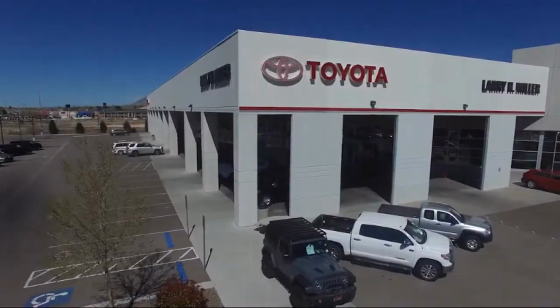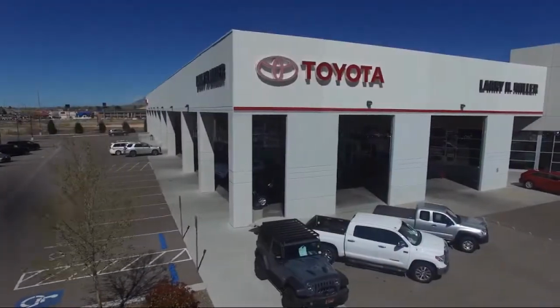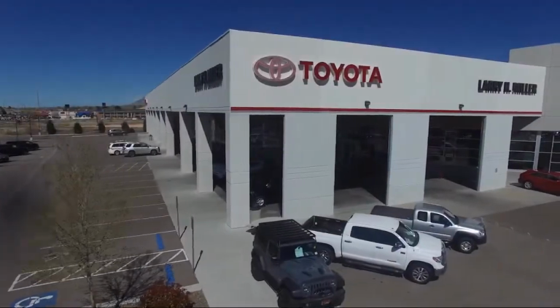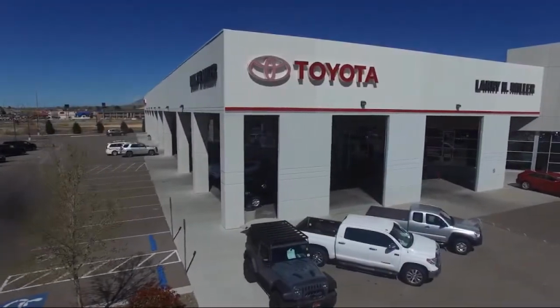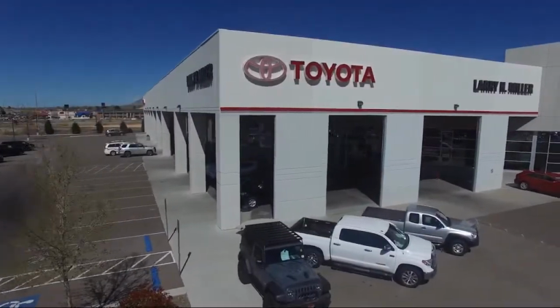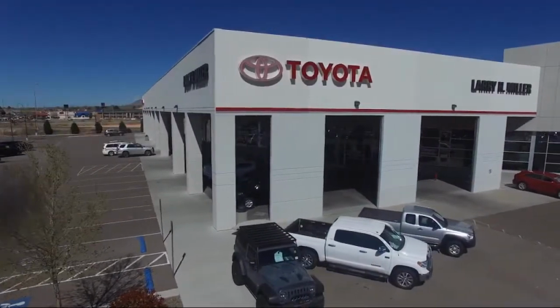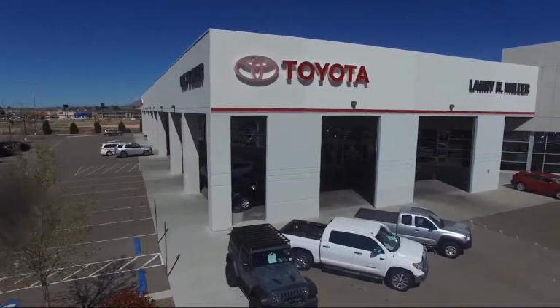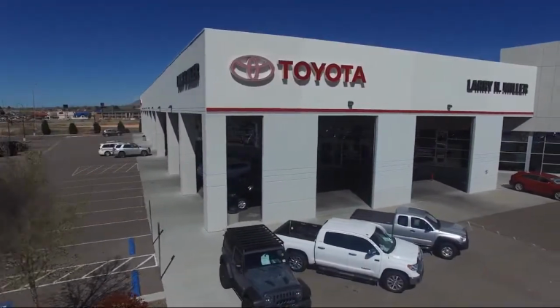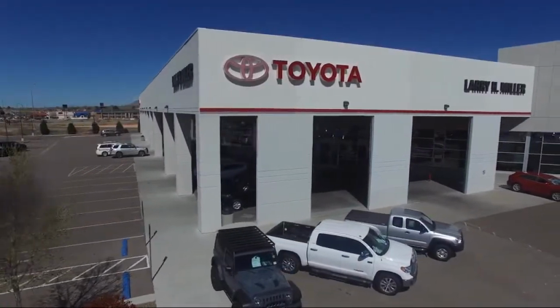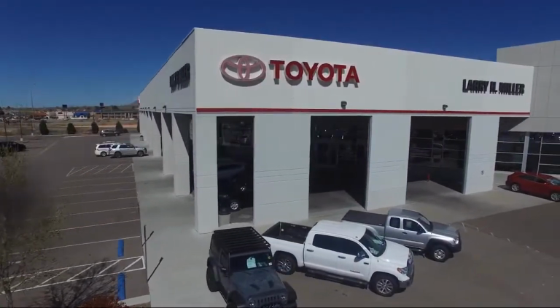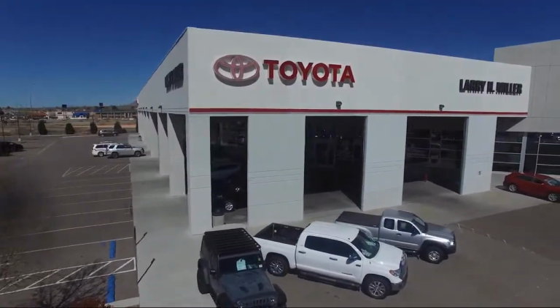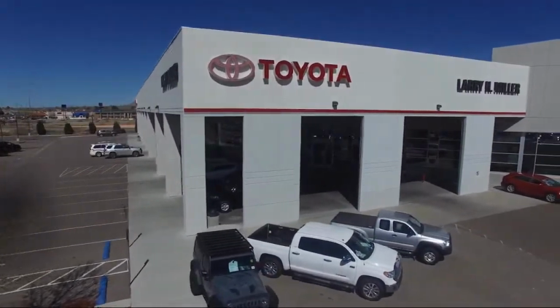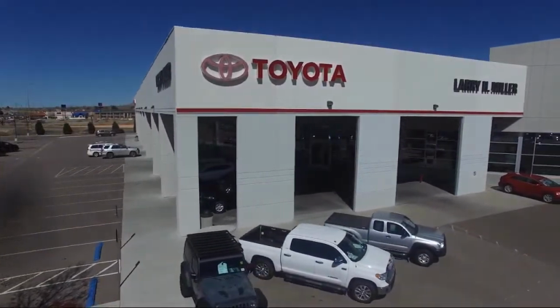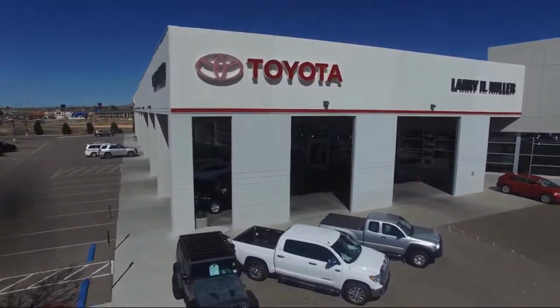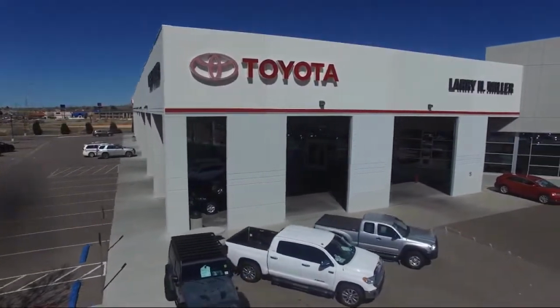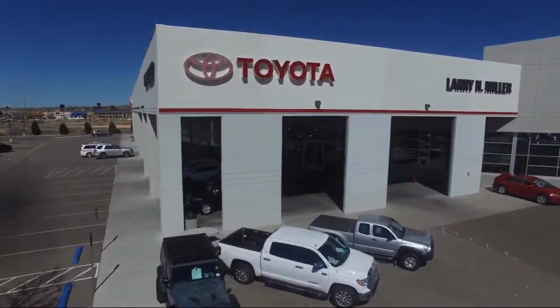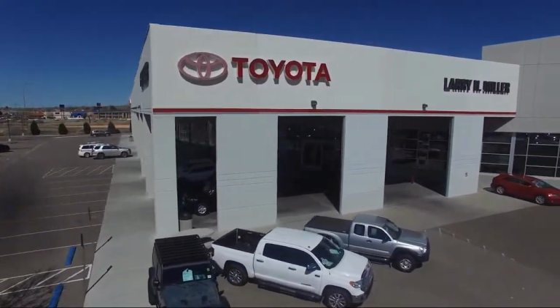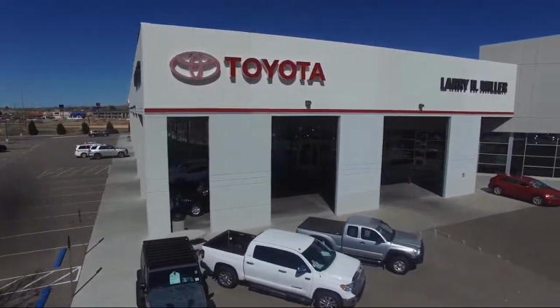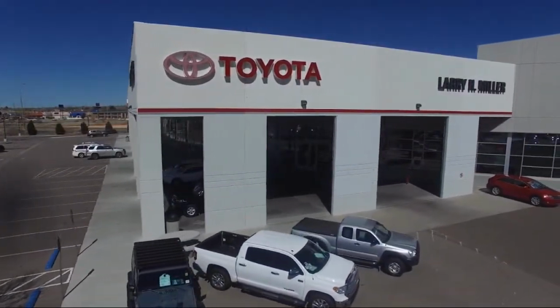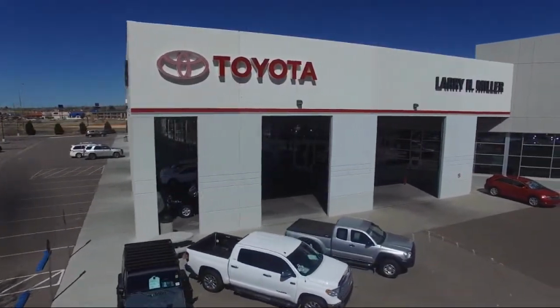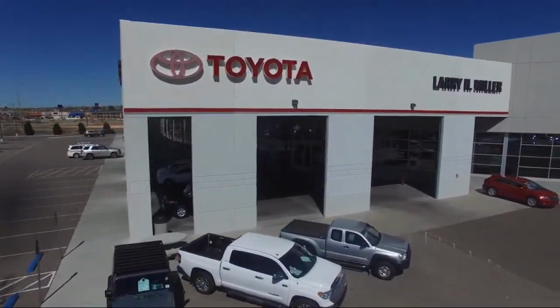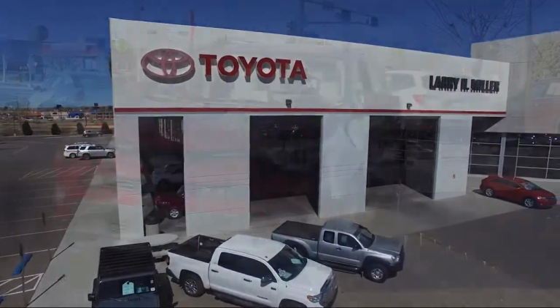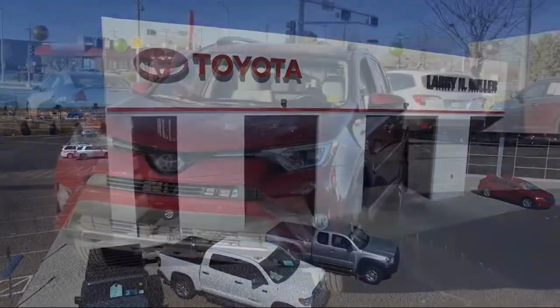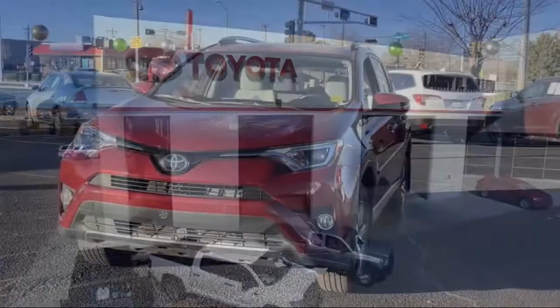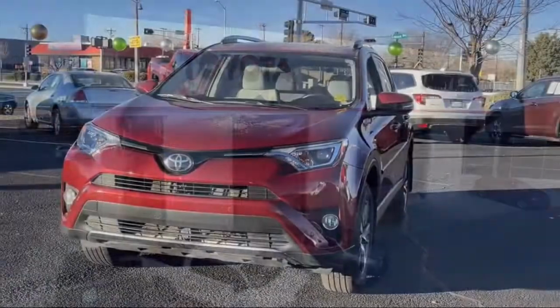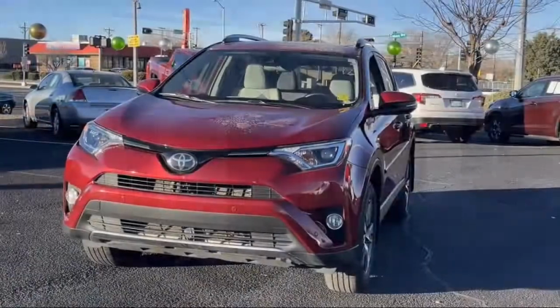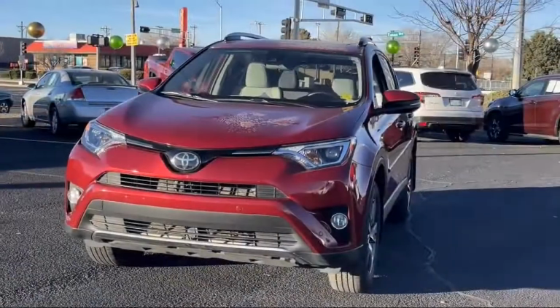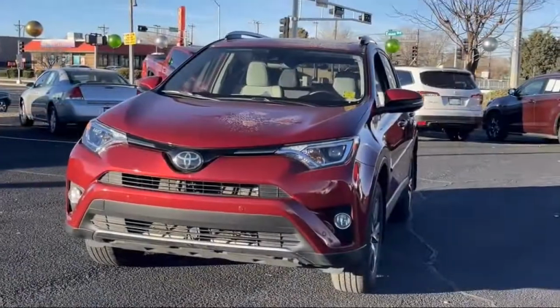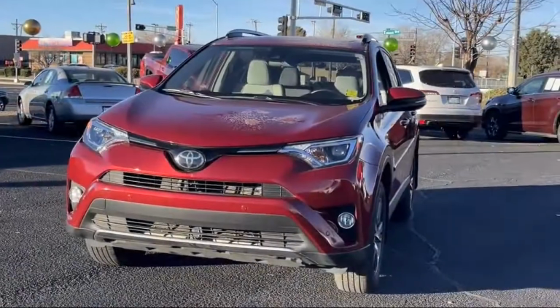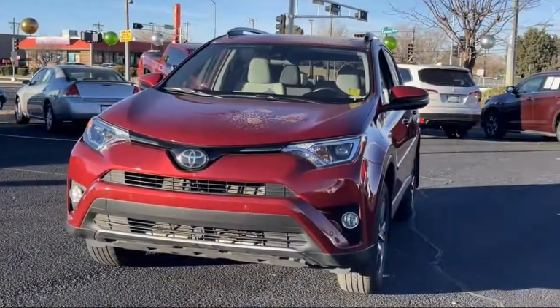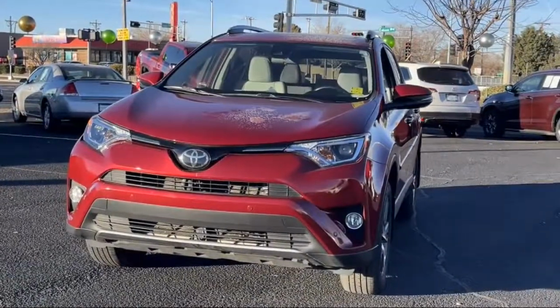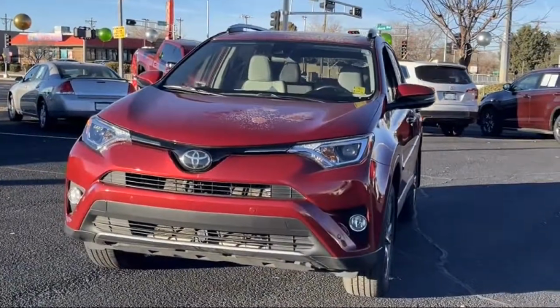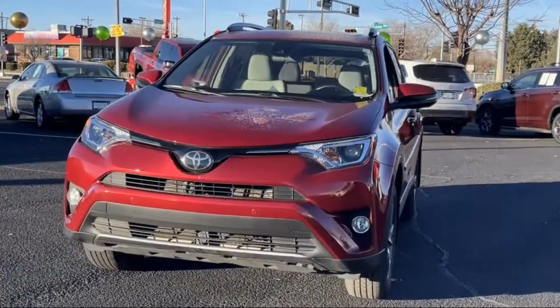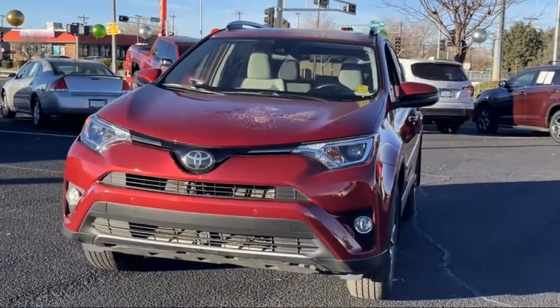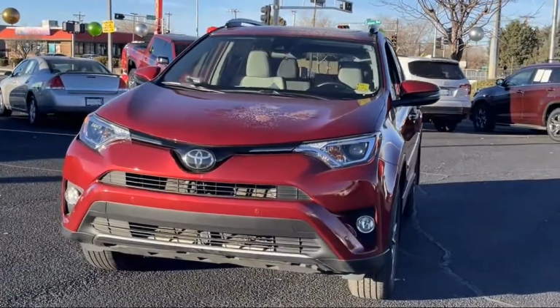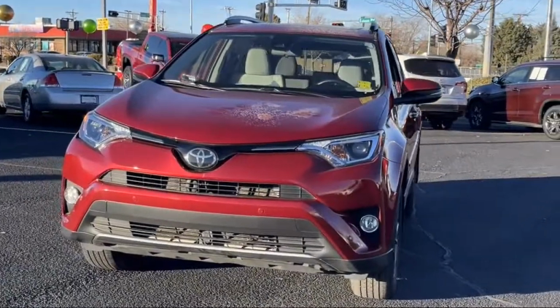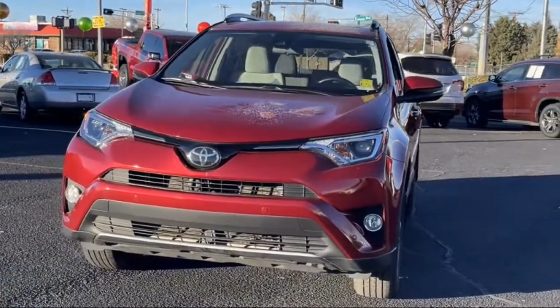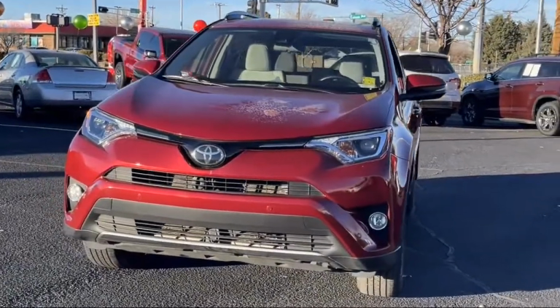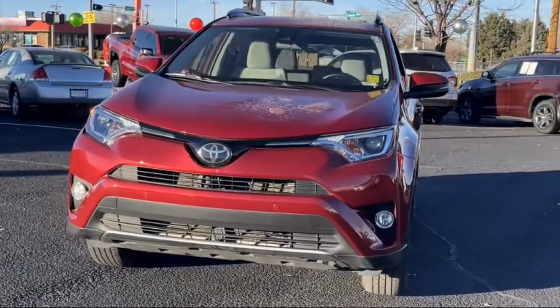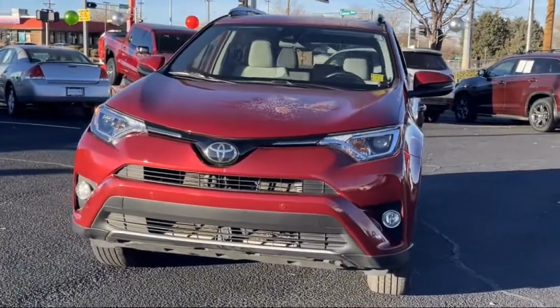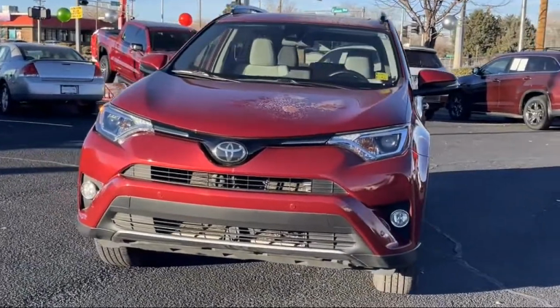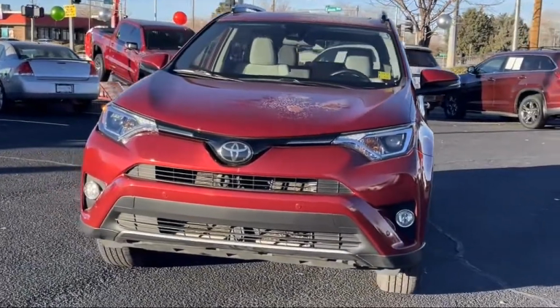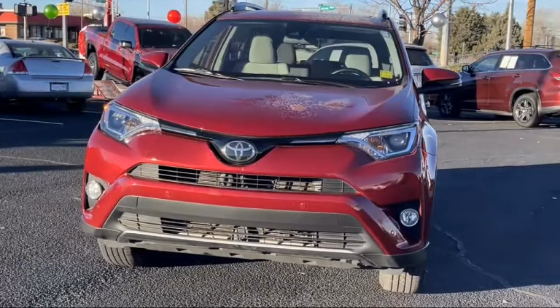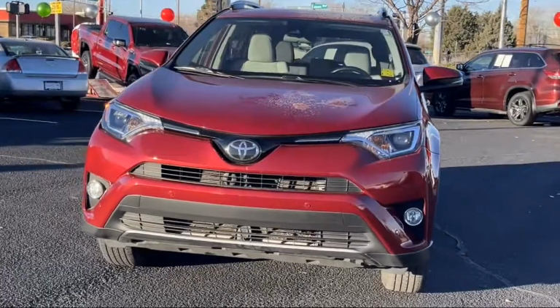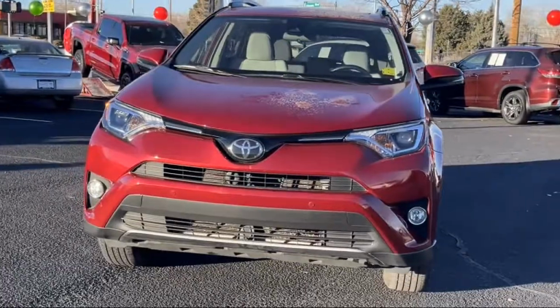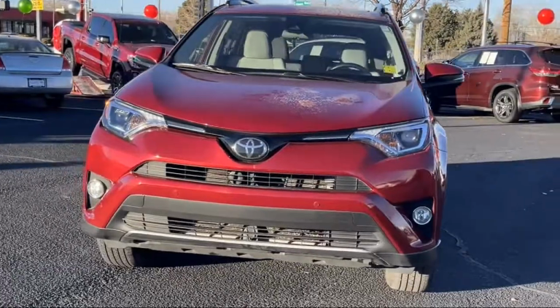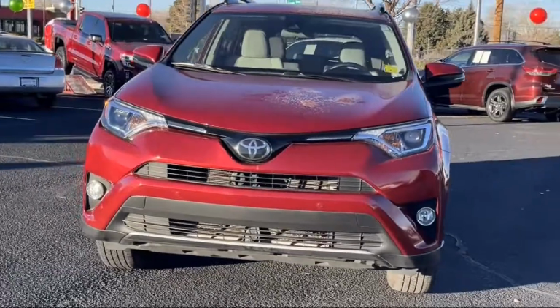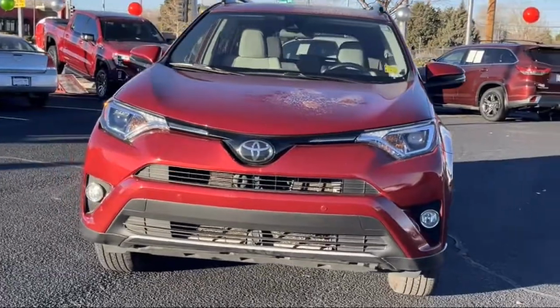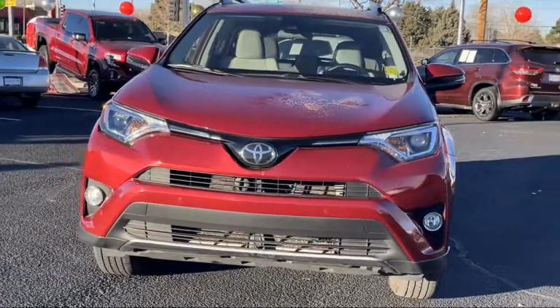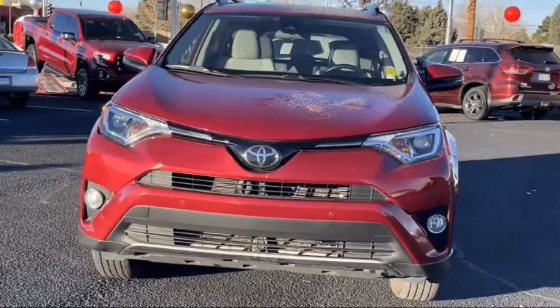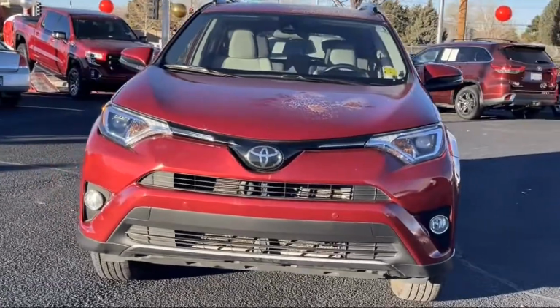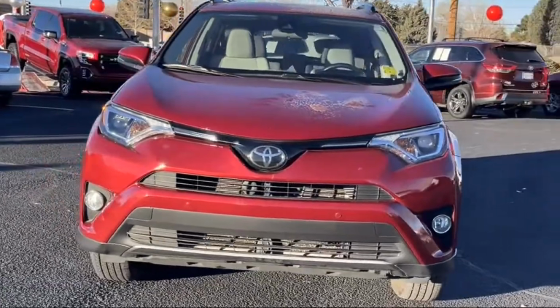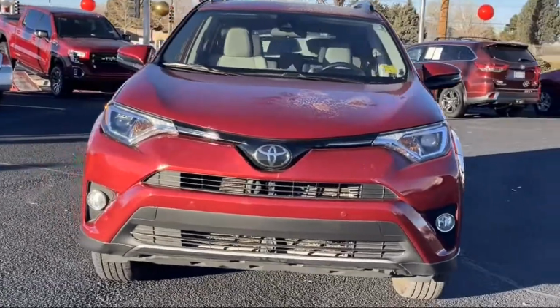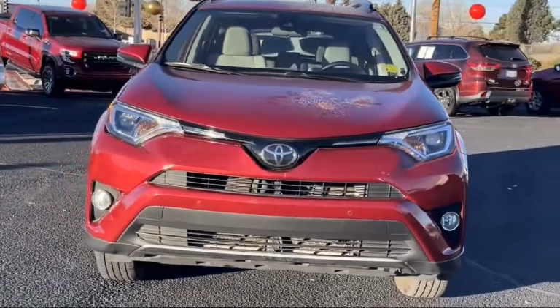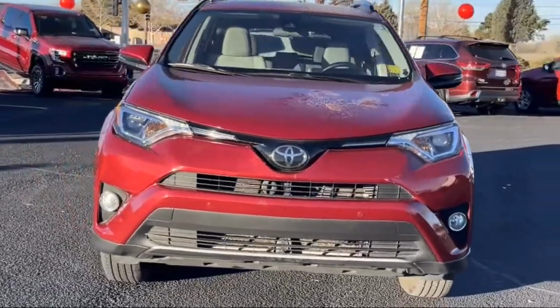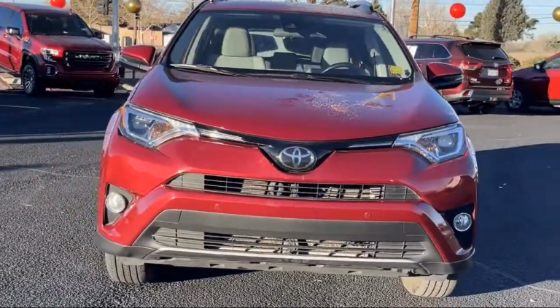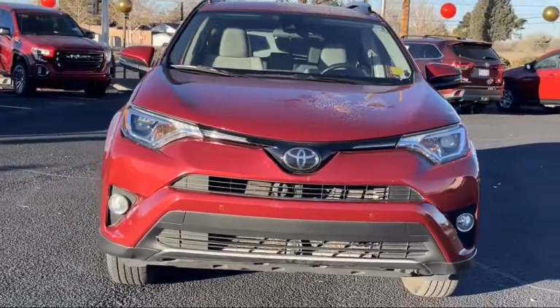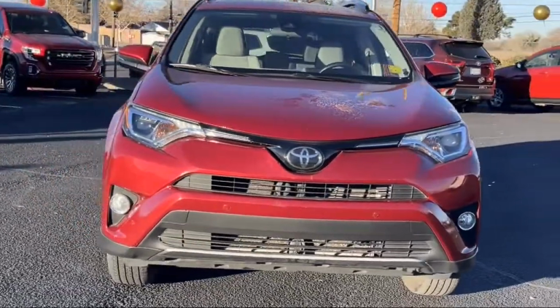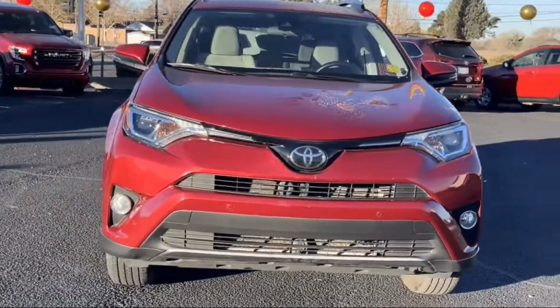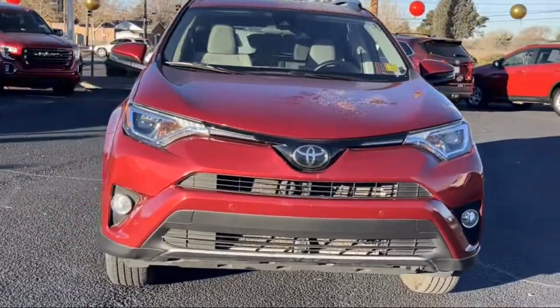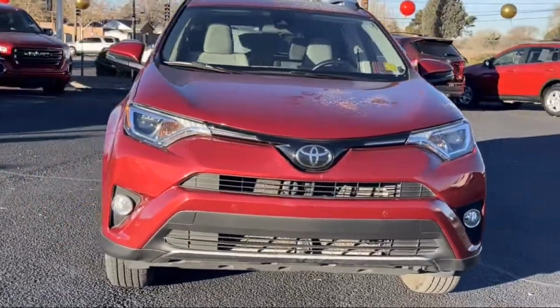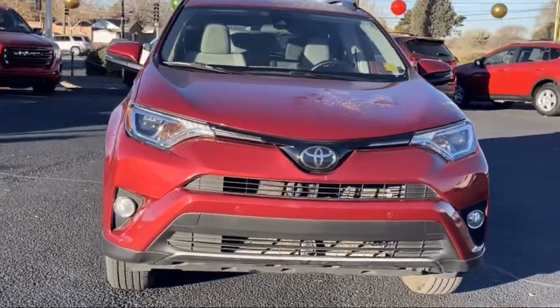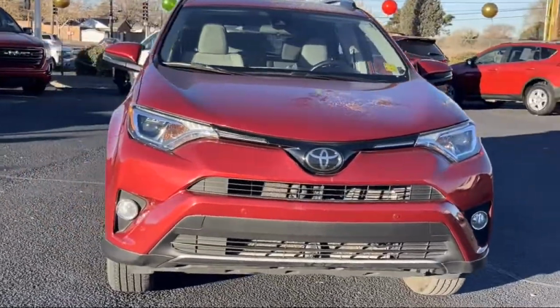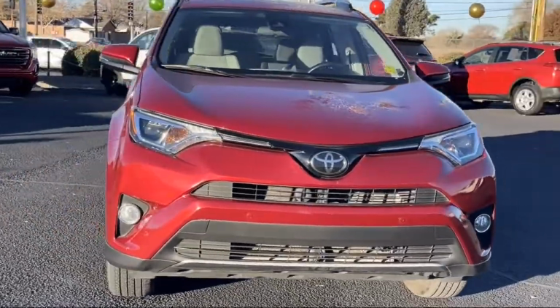Welcome to Toyota of Albuquerque, and here's a look at another one of our great vehicles from our selection of cars, trucks, and SUVs.